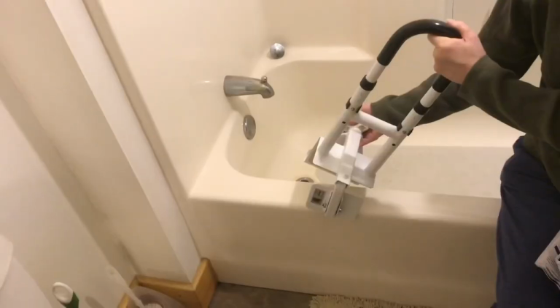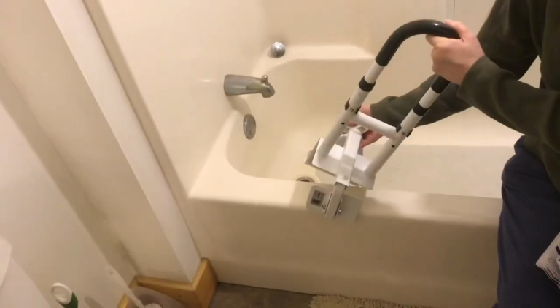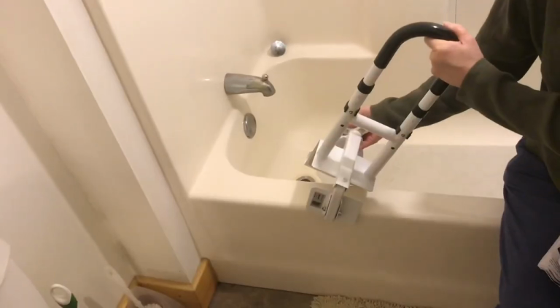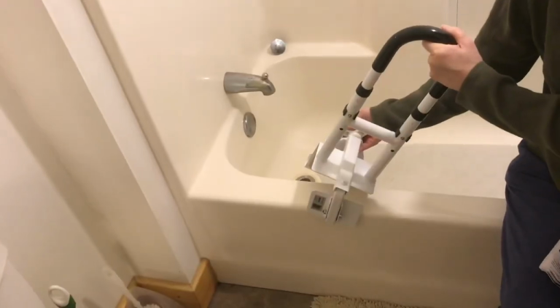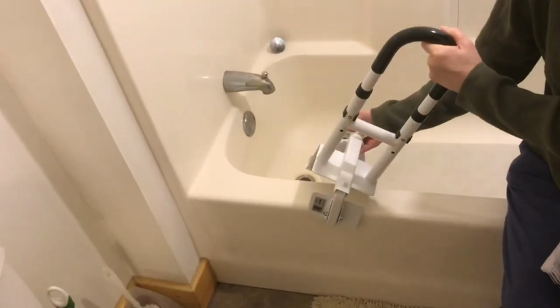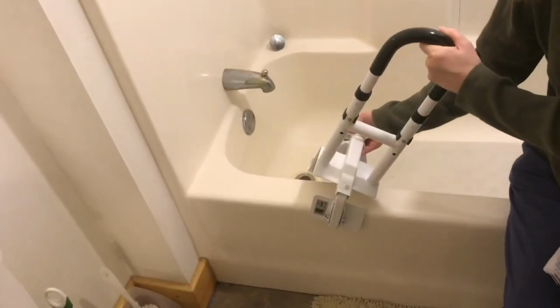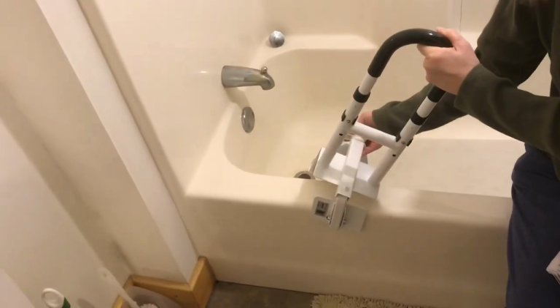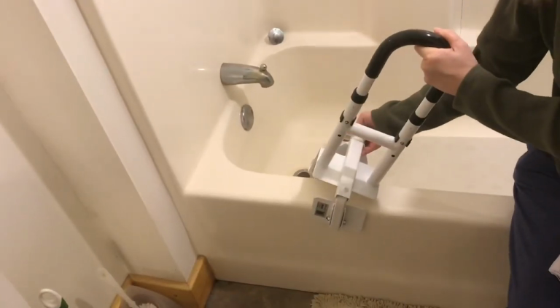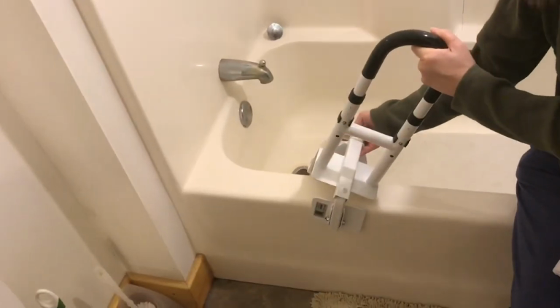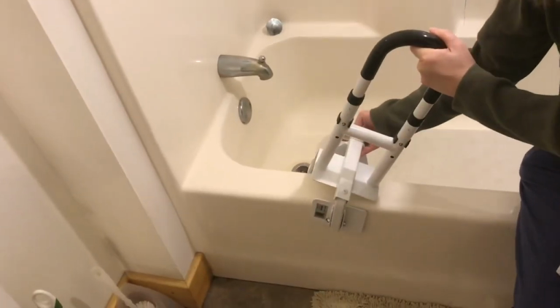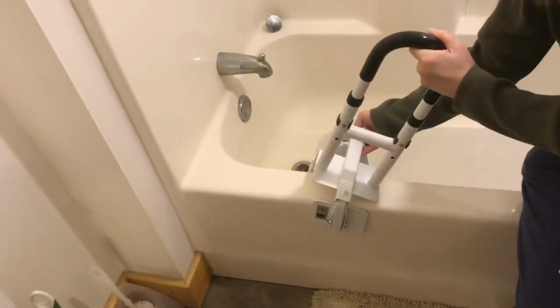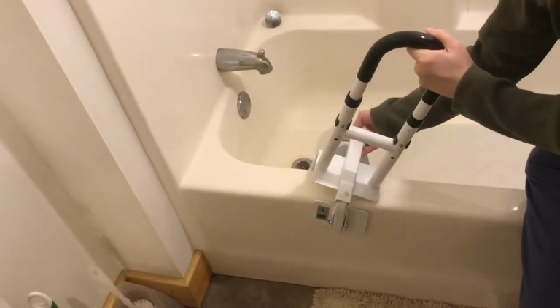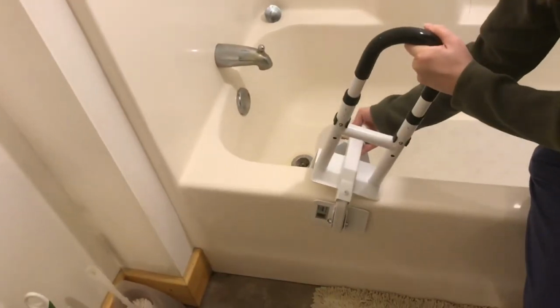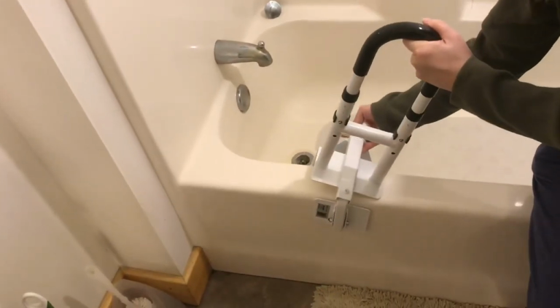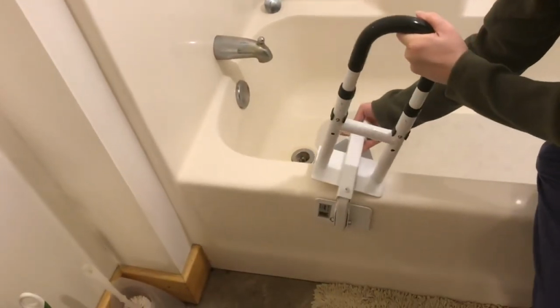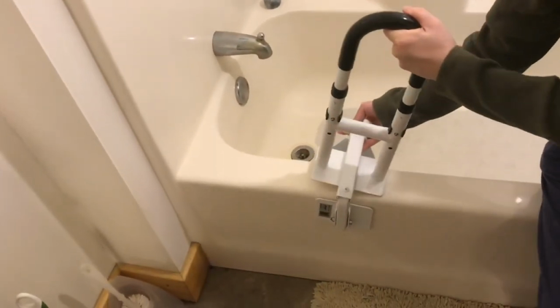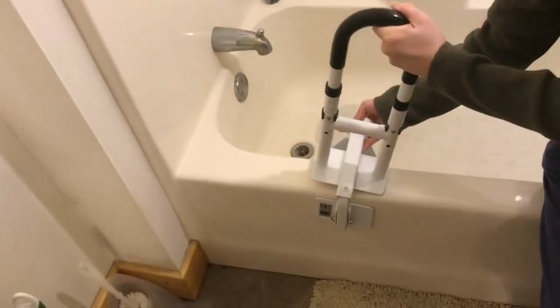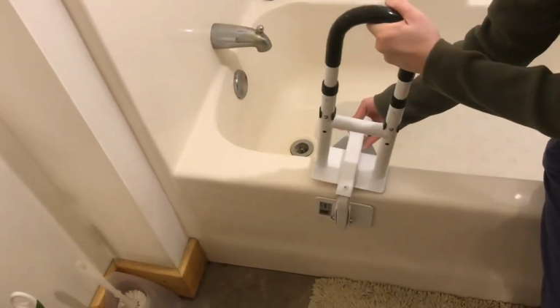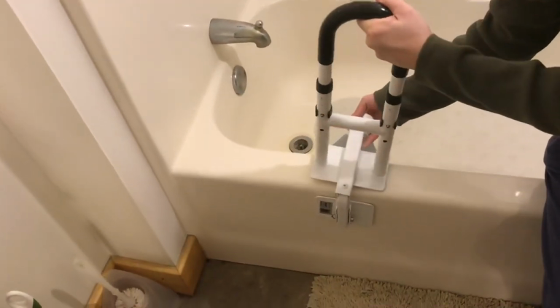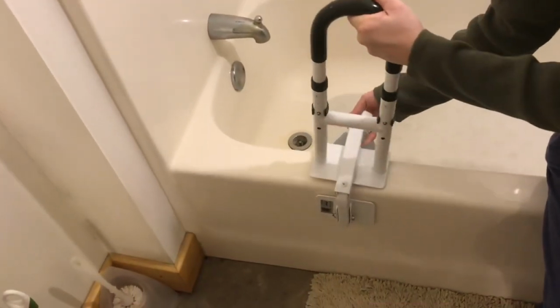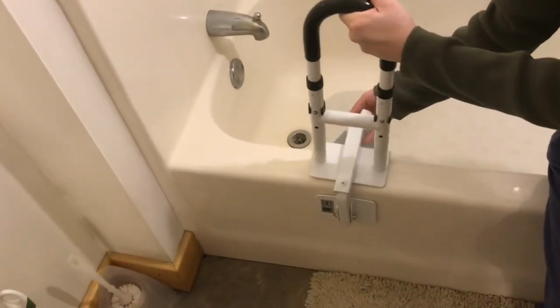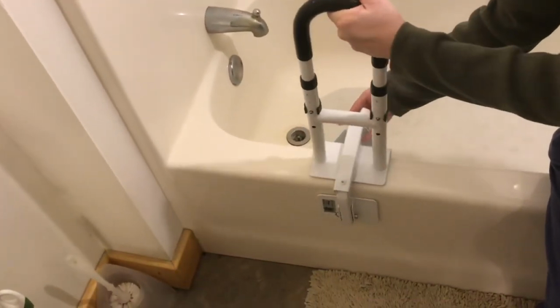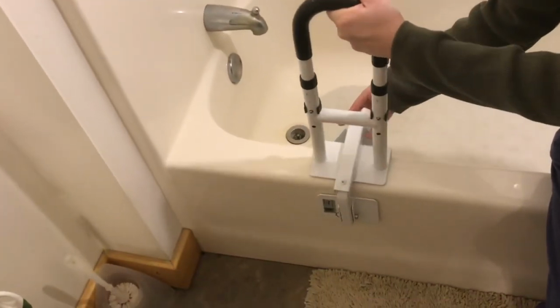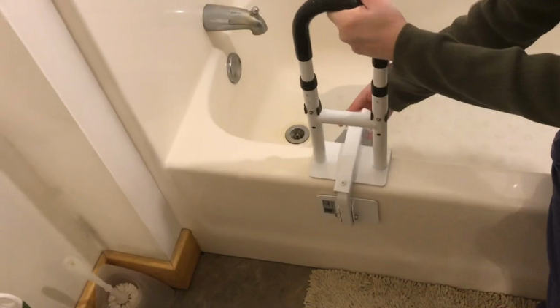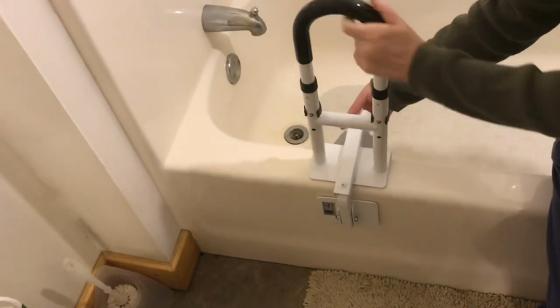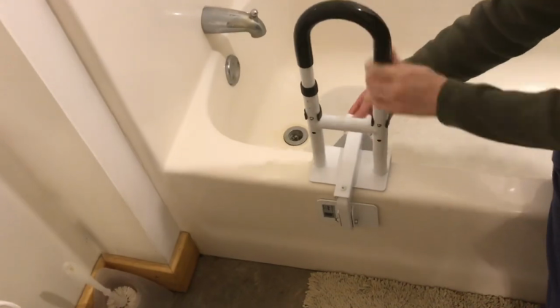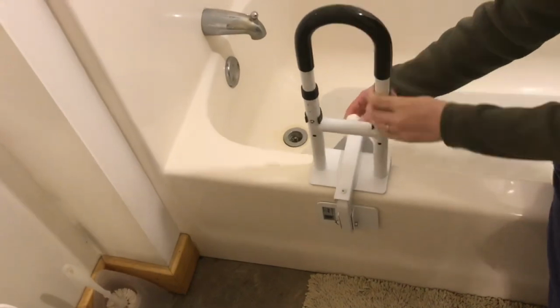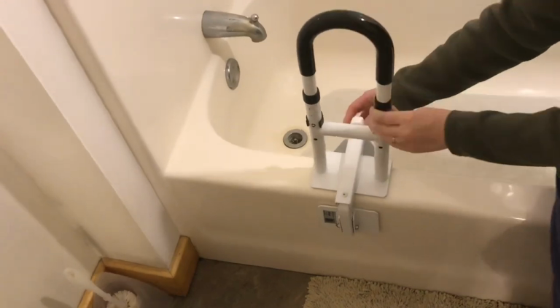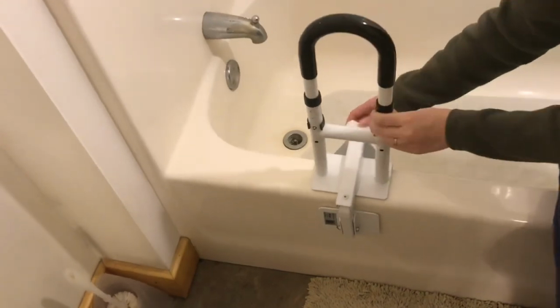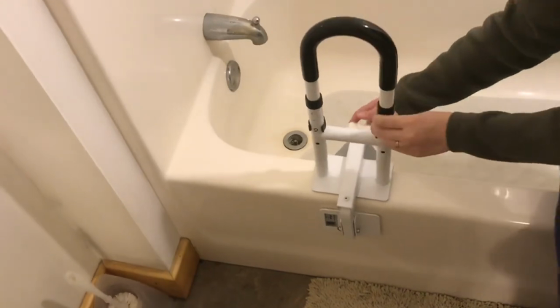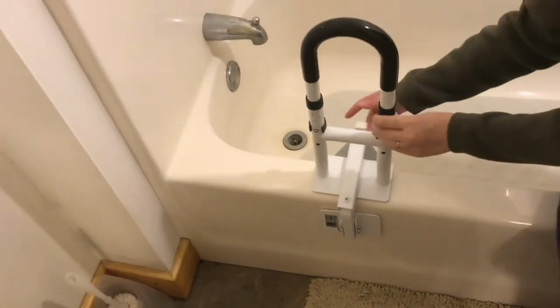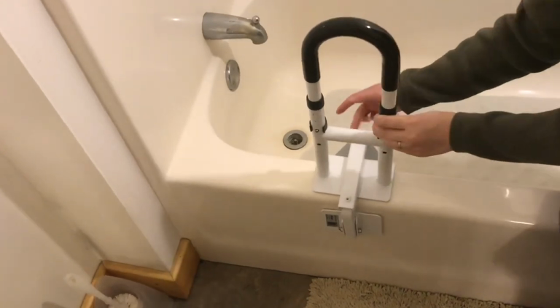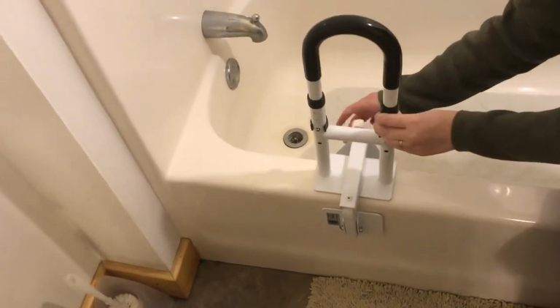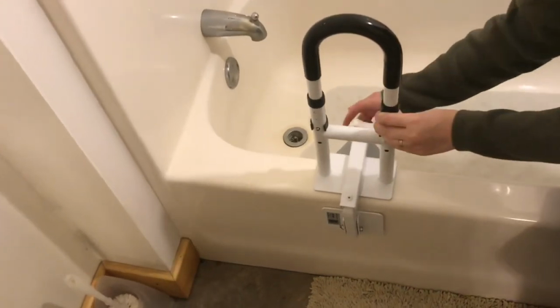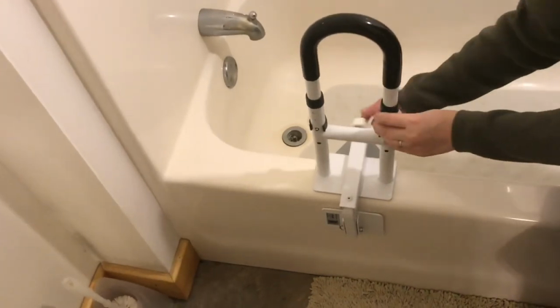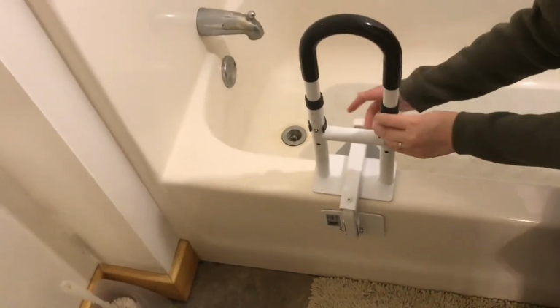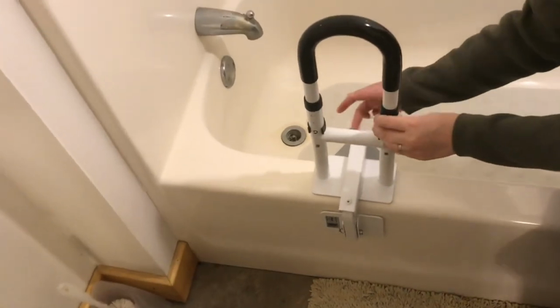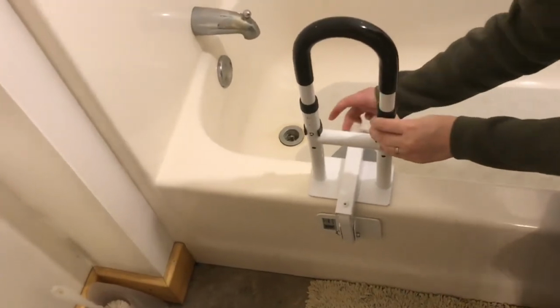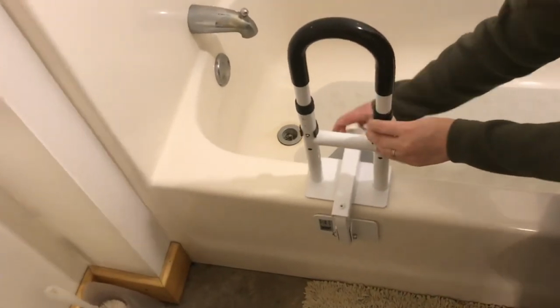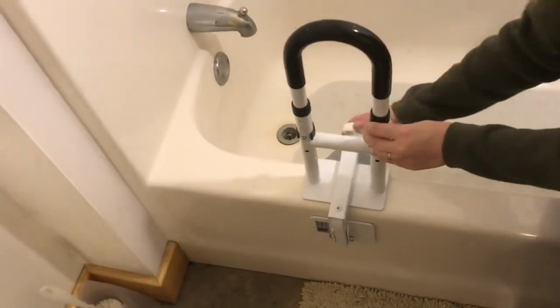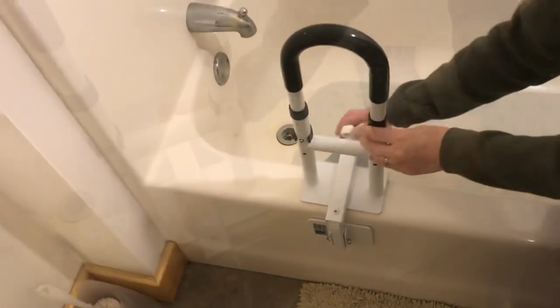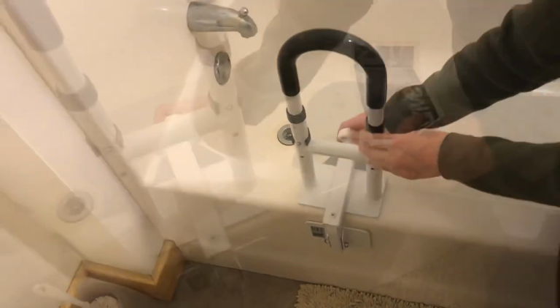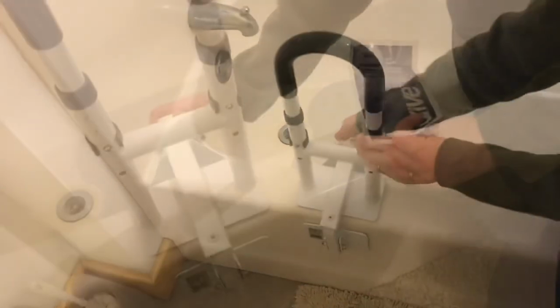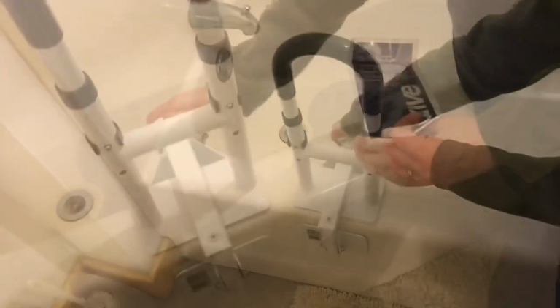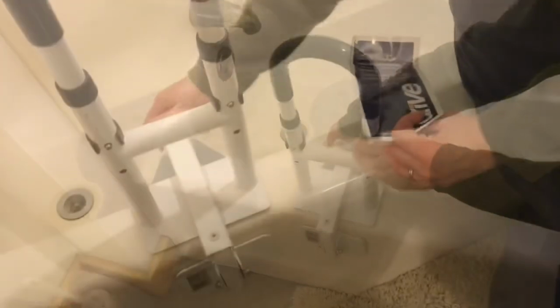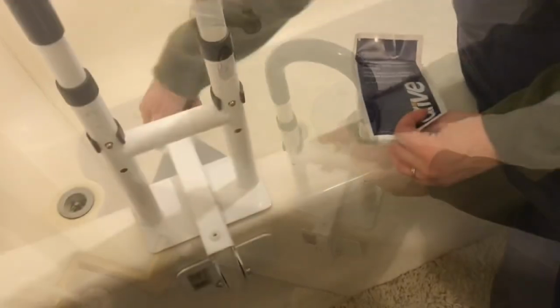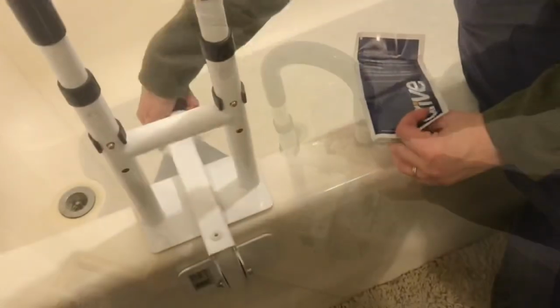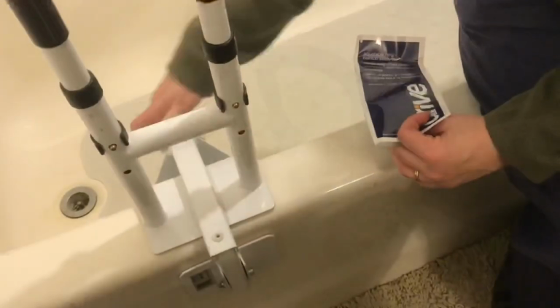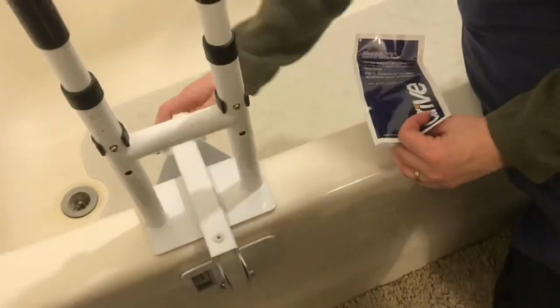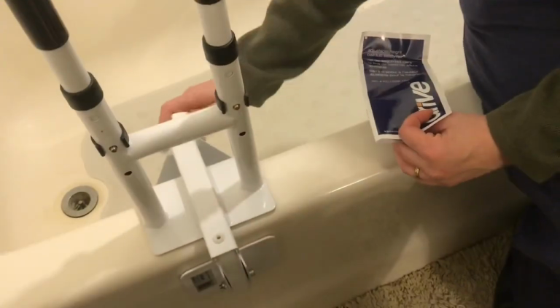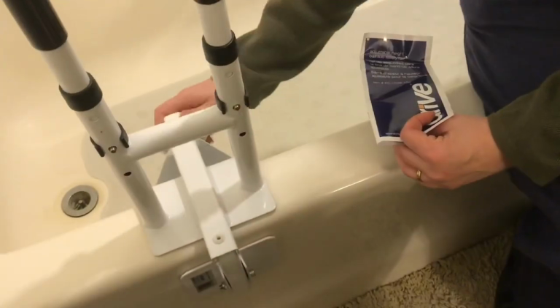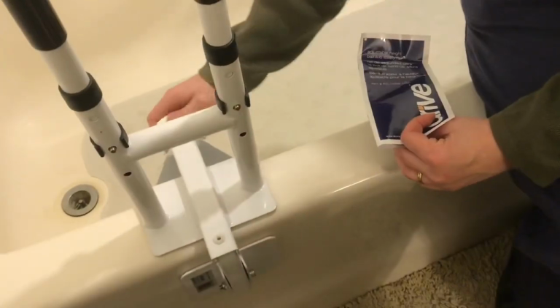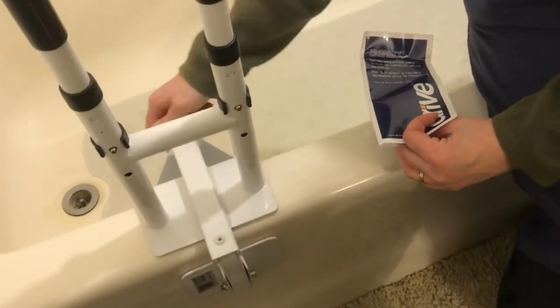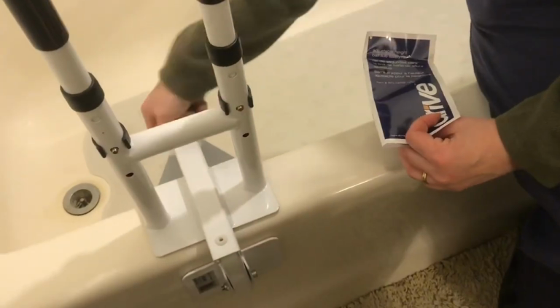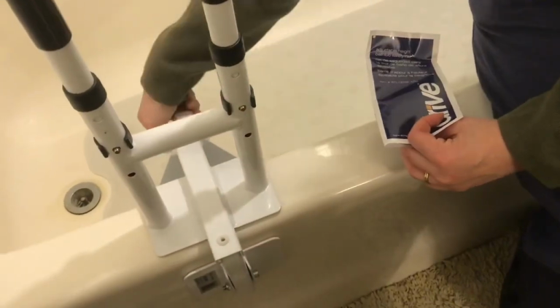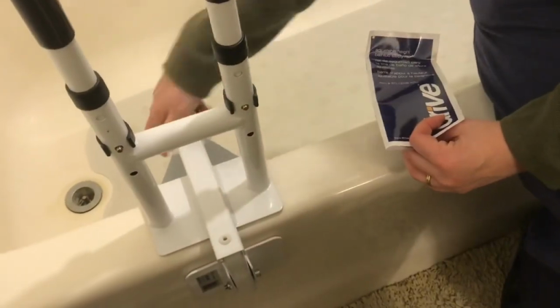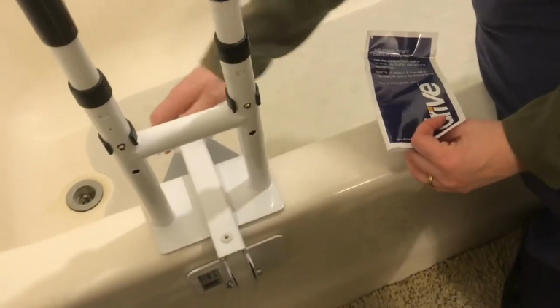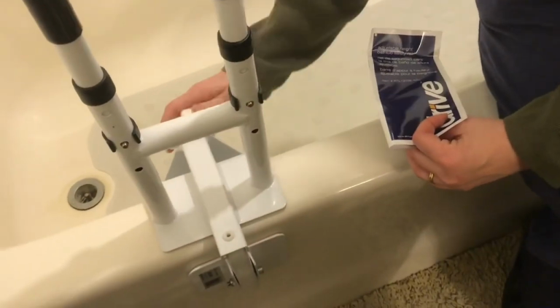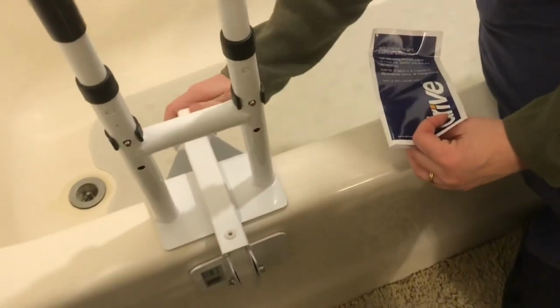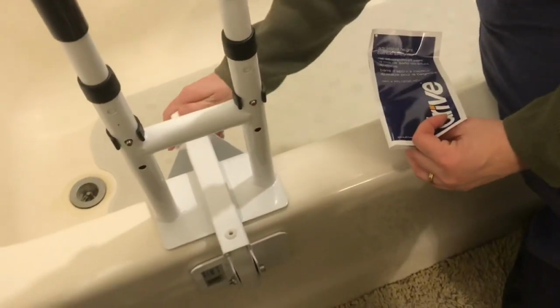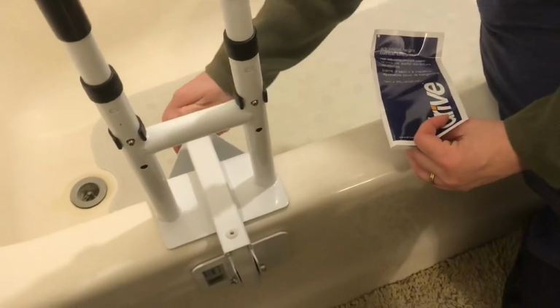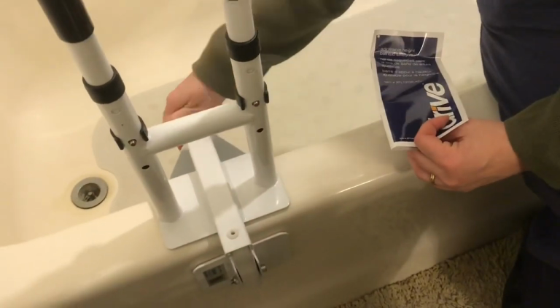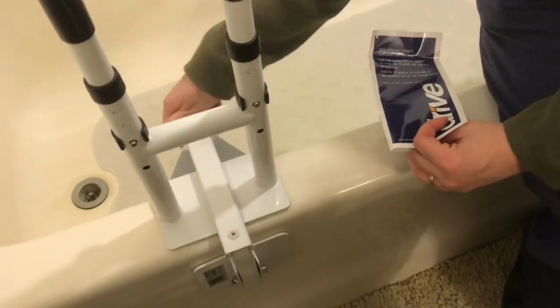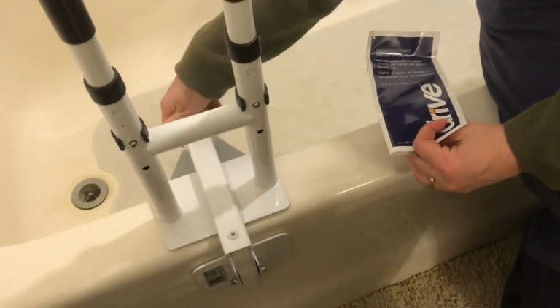To install this on the tub it just slides right down and you tighten it up. The question may be: how tight is tight enough?